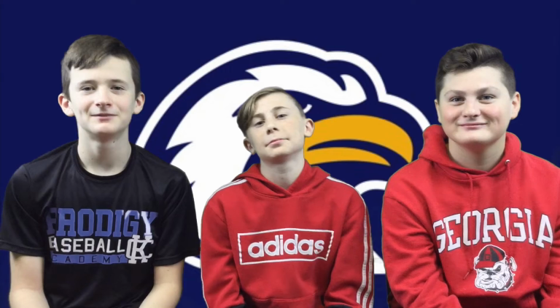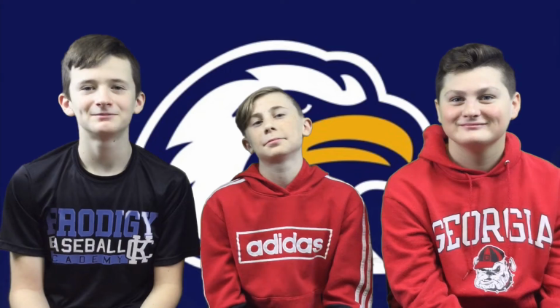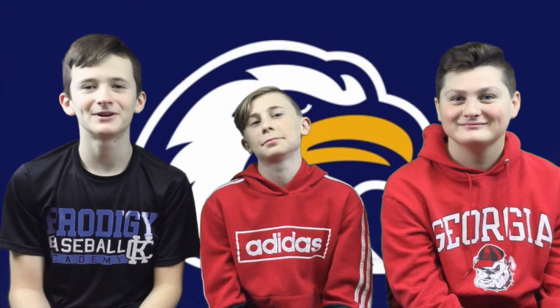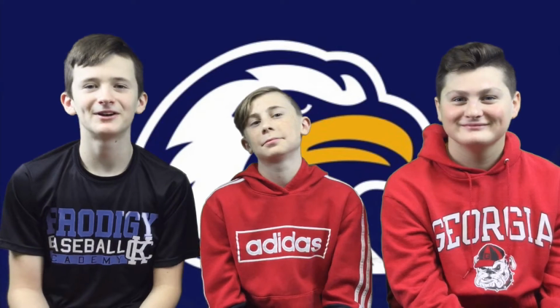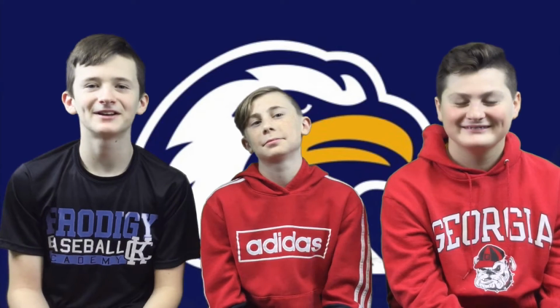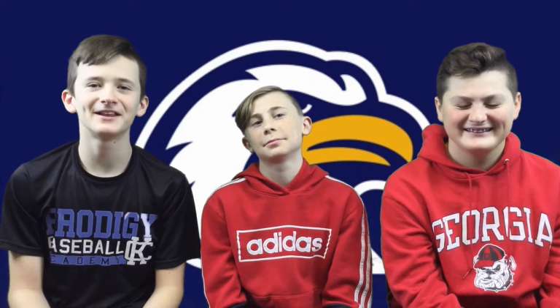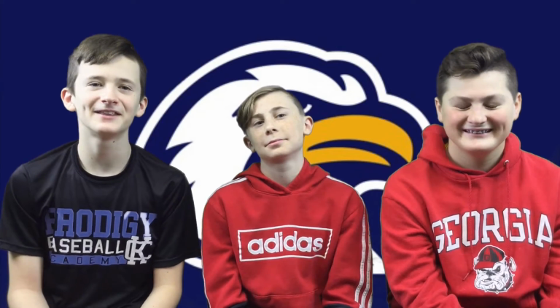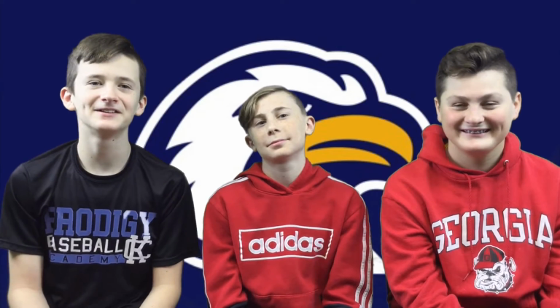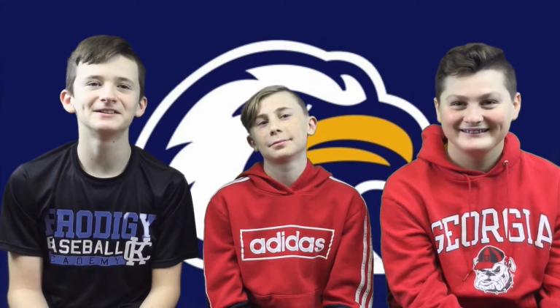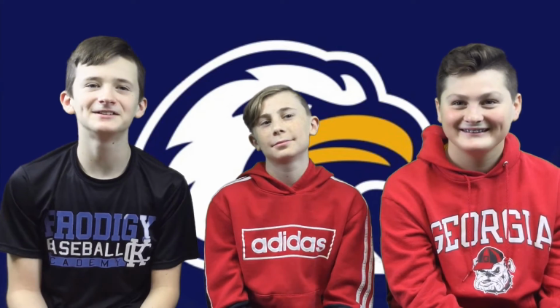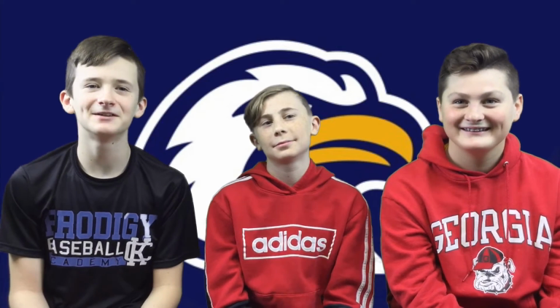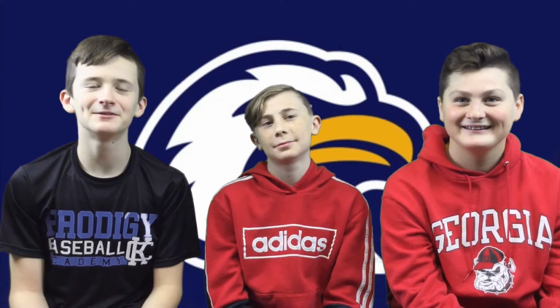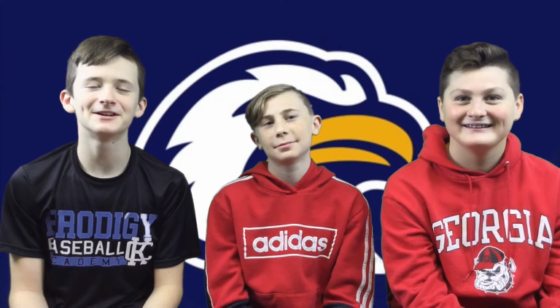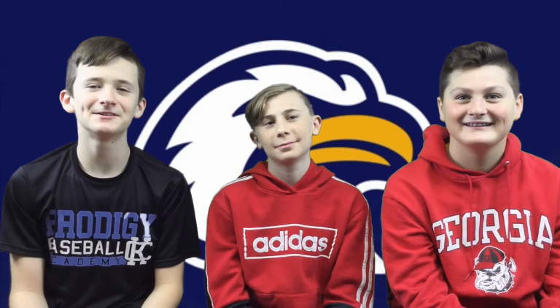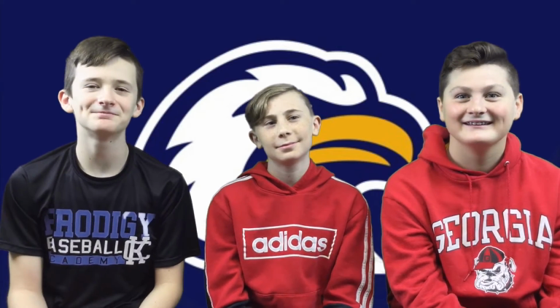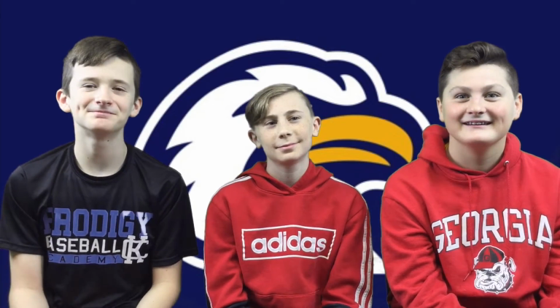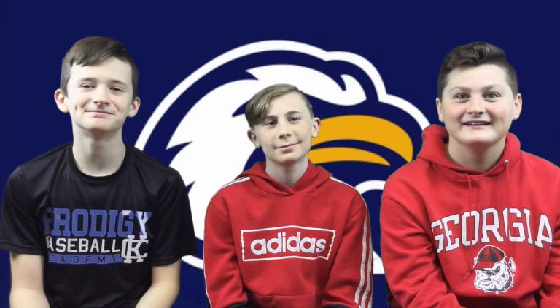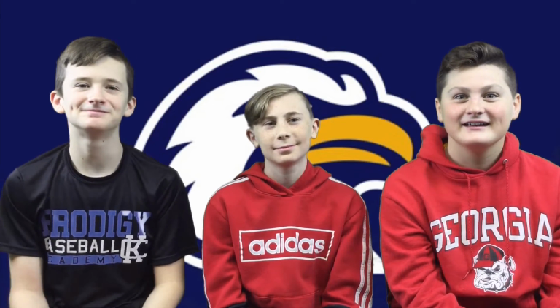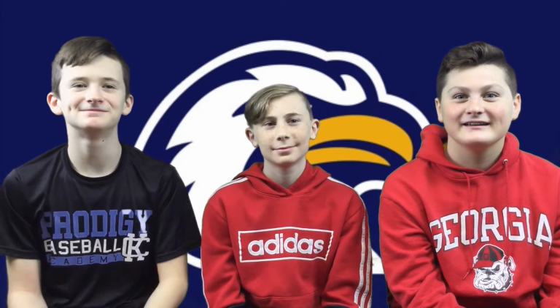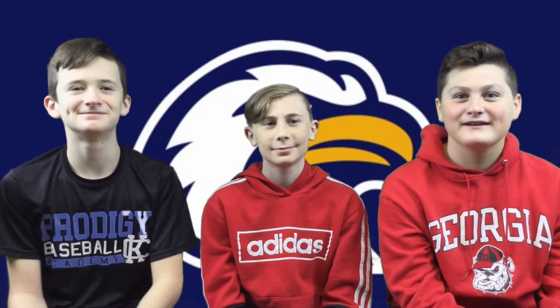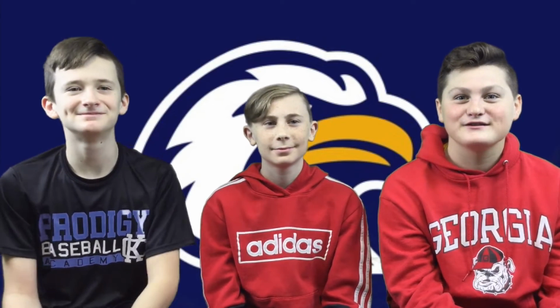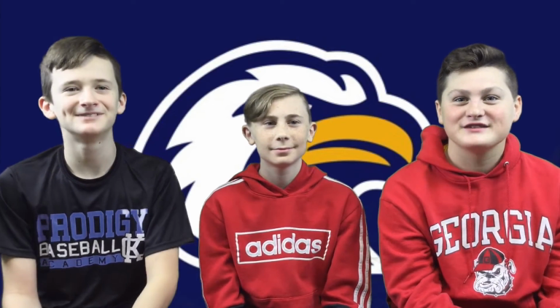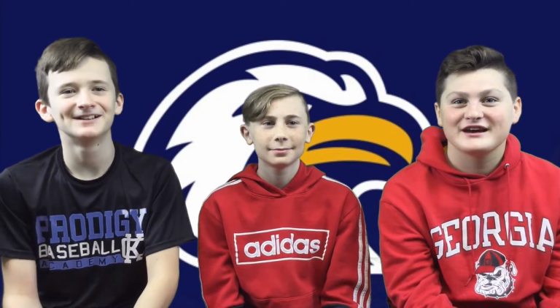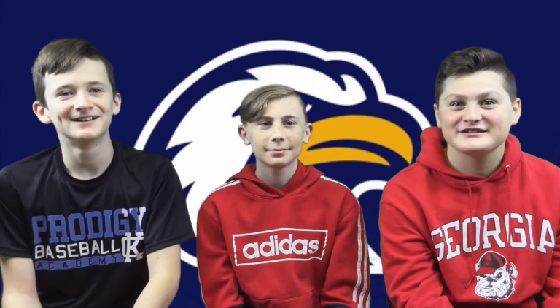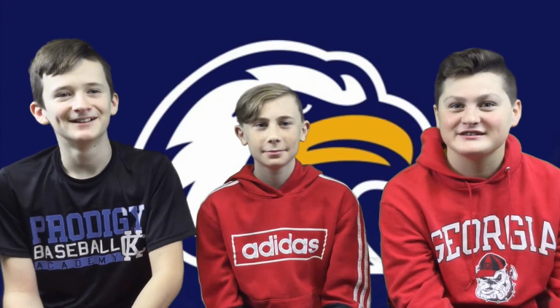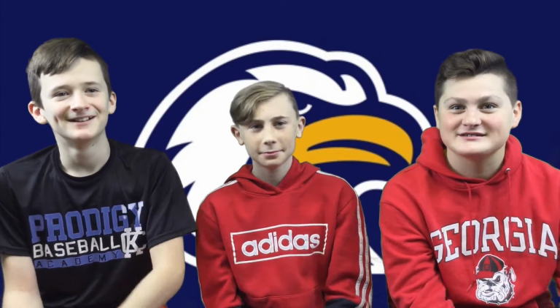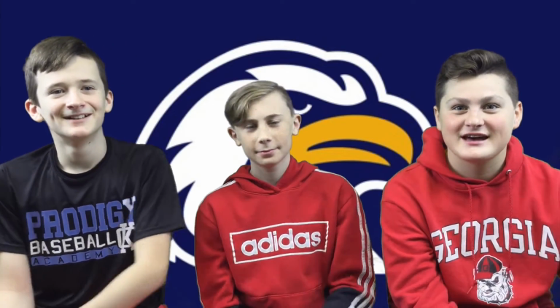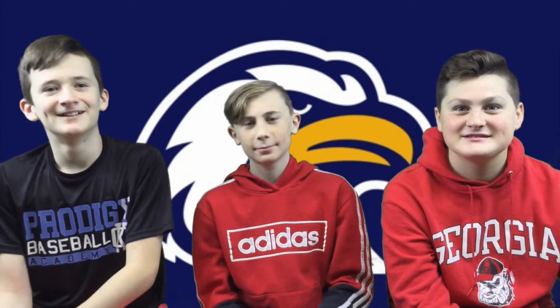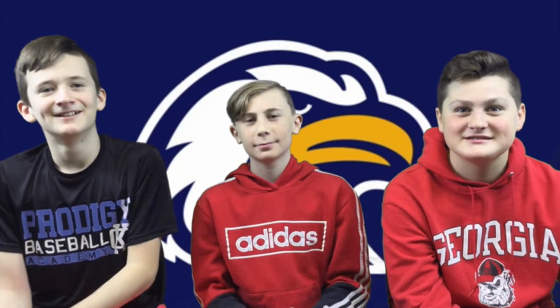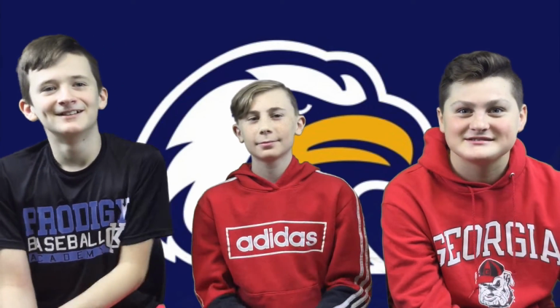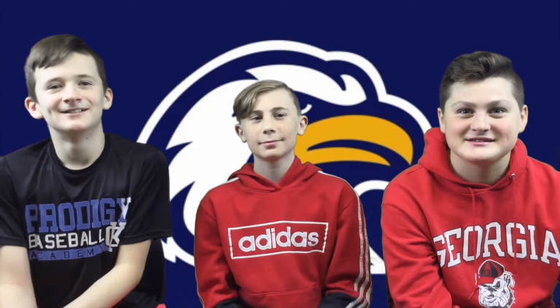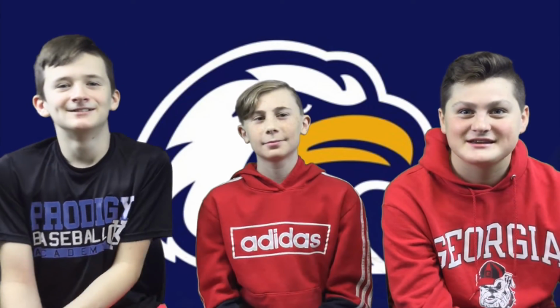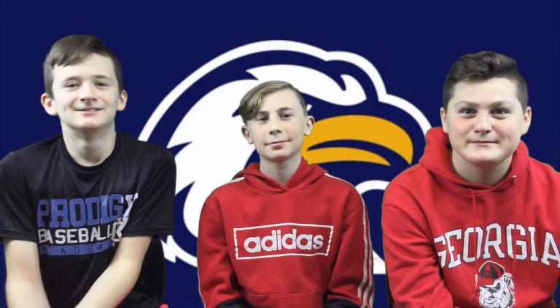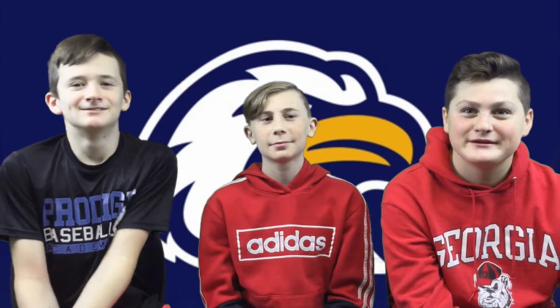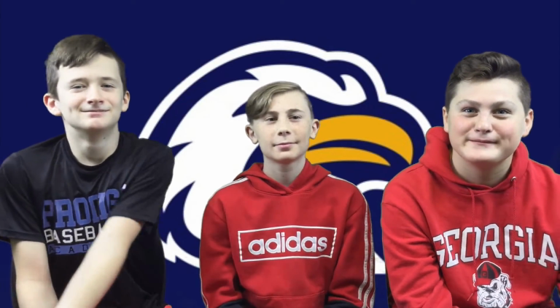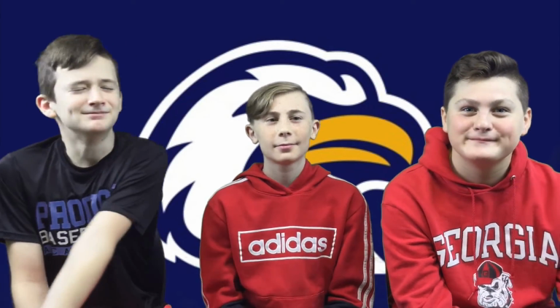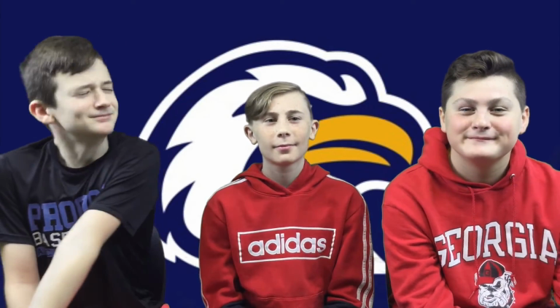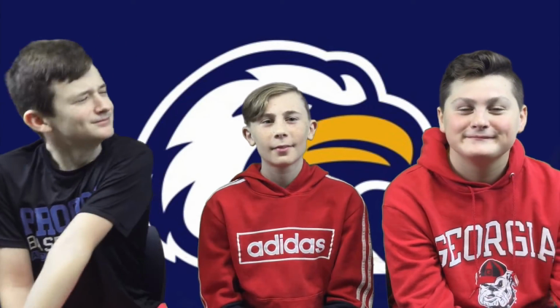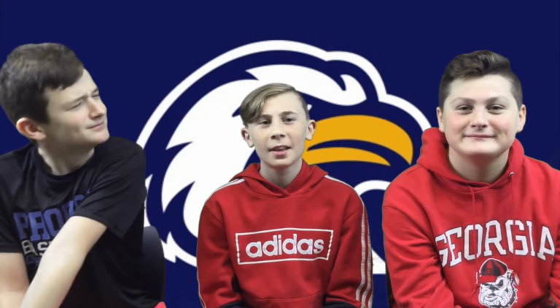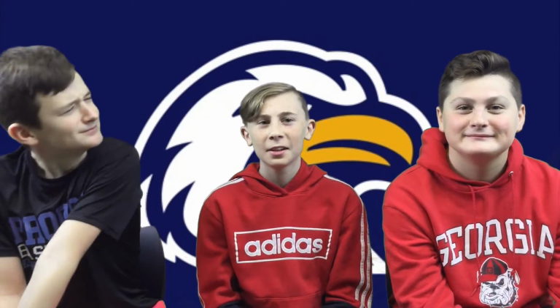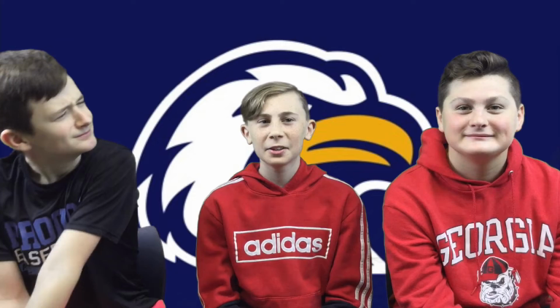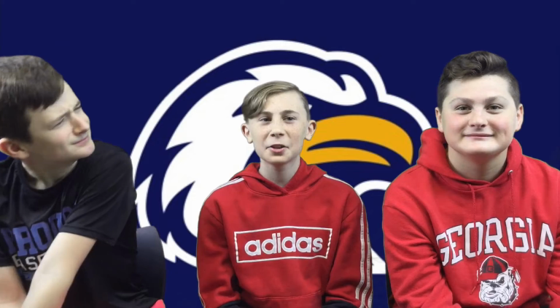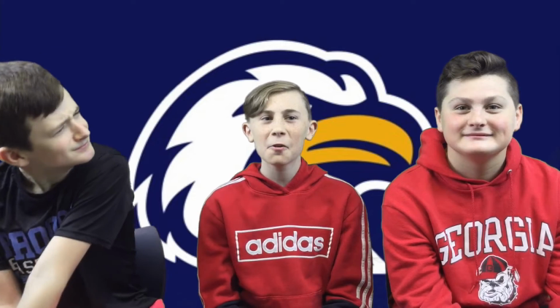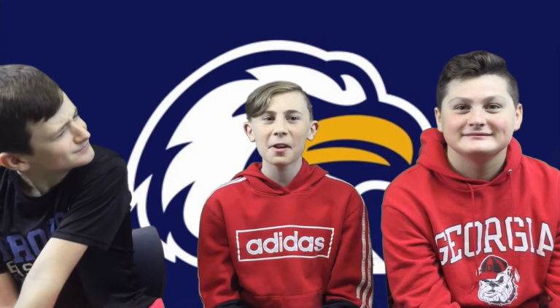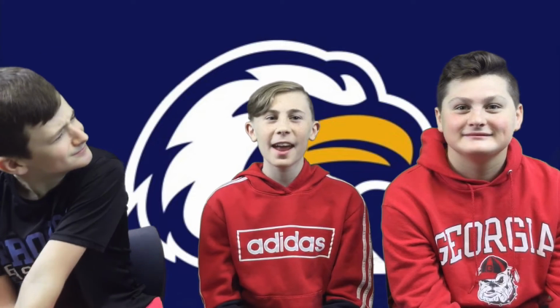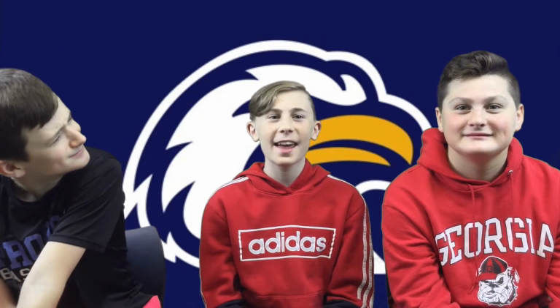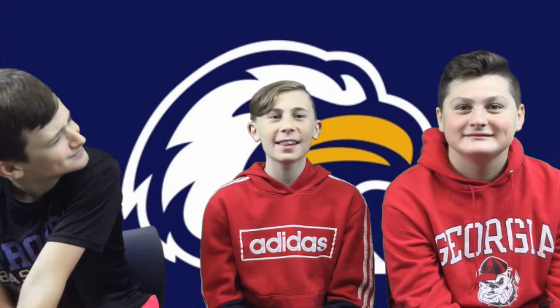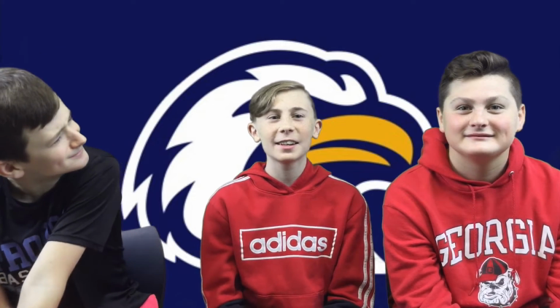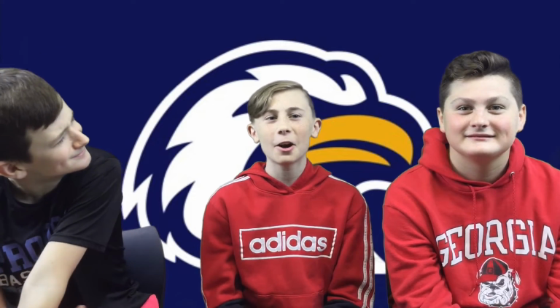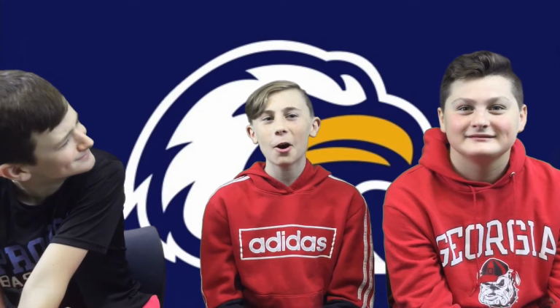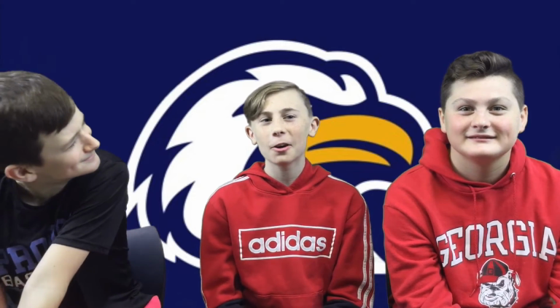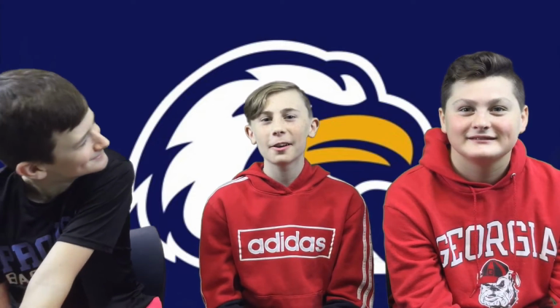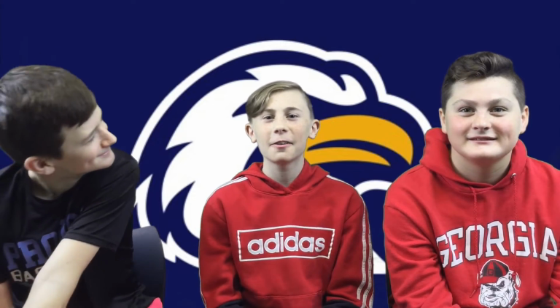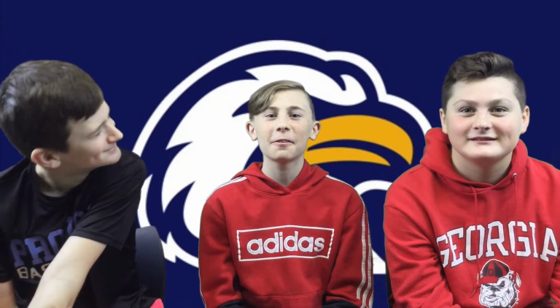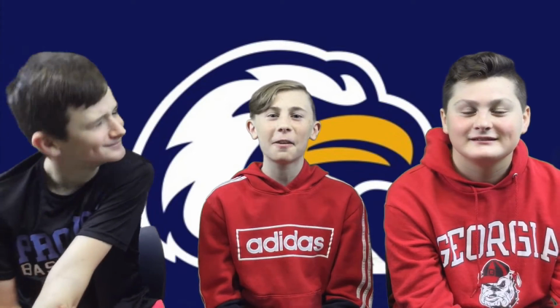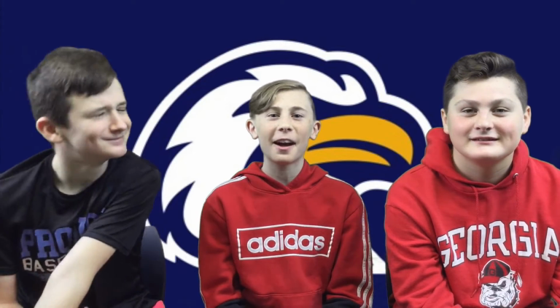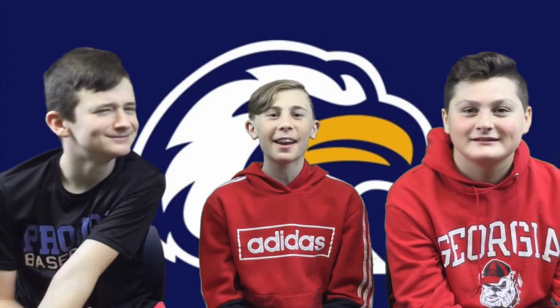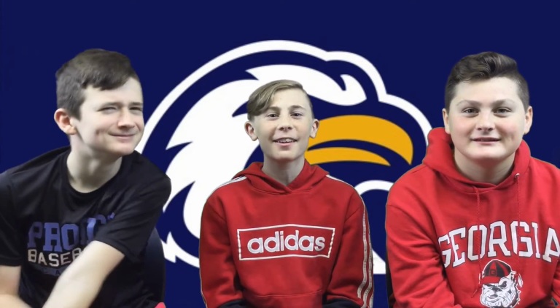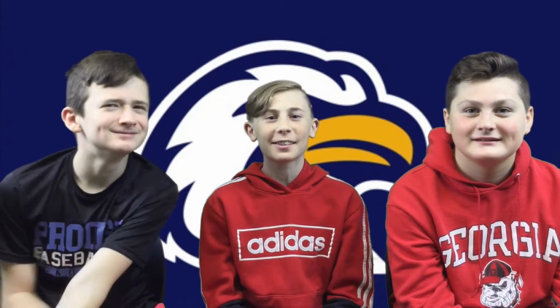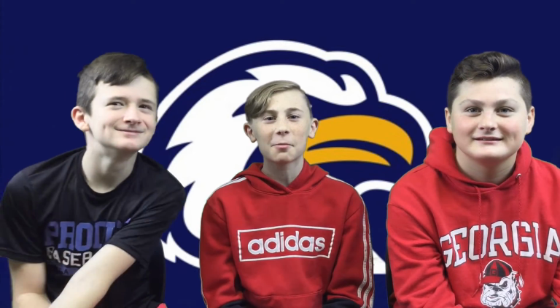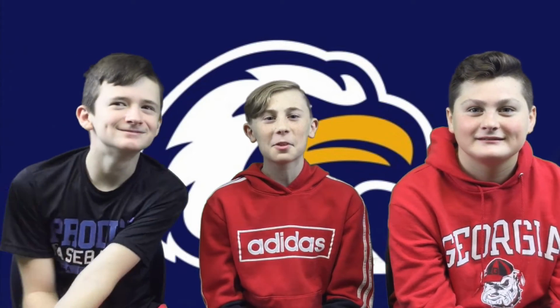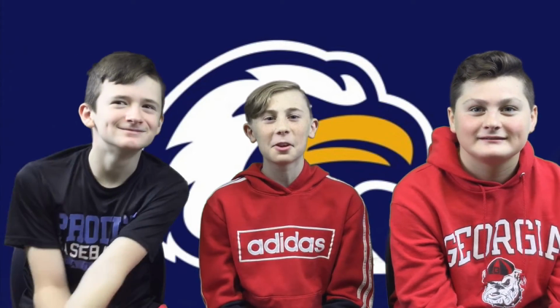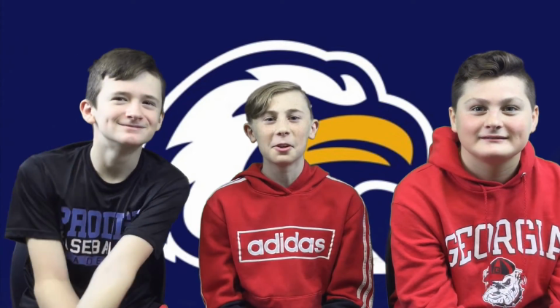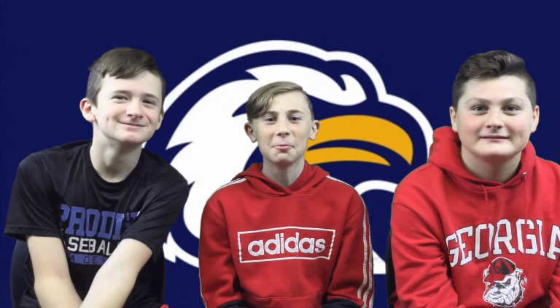Brock, anything good coming up? Yeah, there's actually a science test coming up. Let's go over to Hayley and Ari to find out something good.